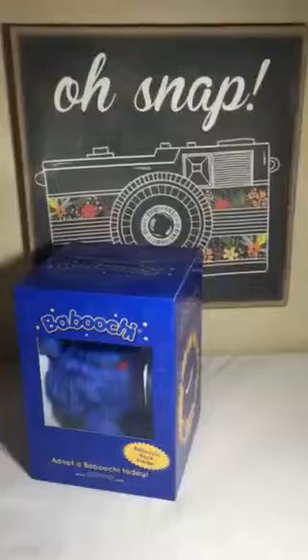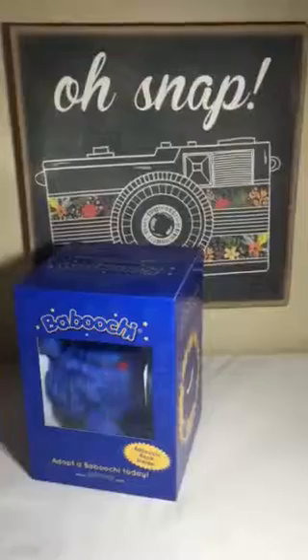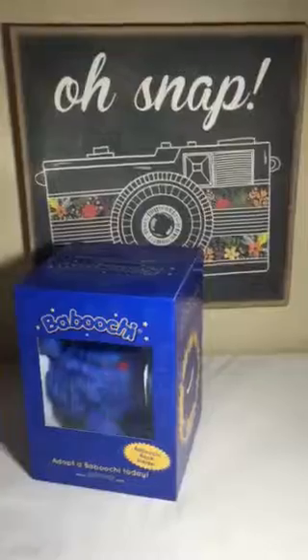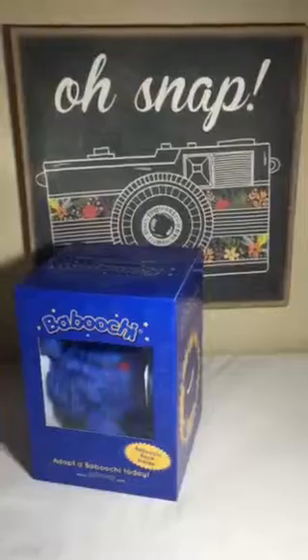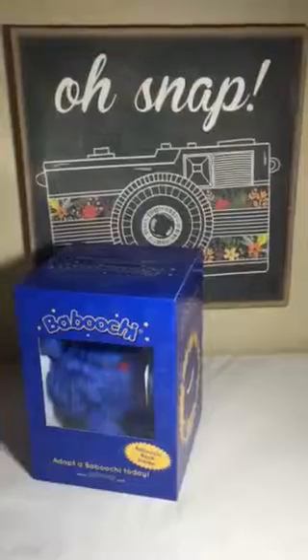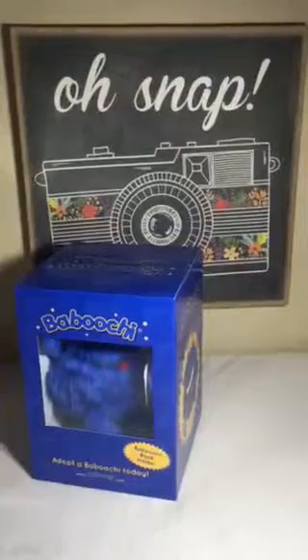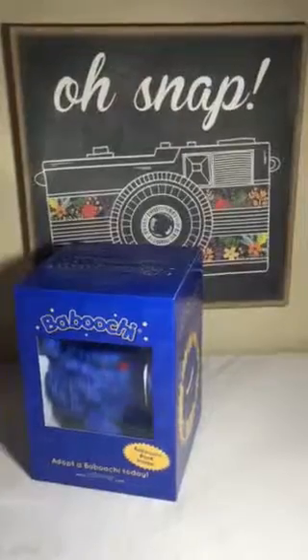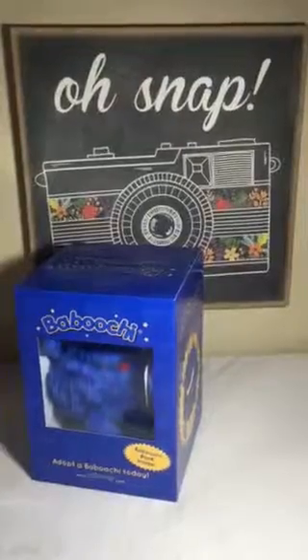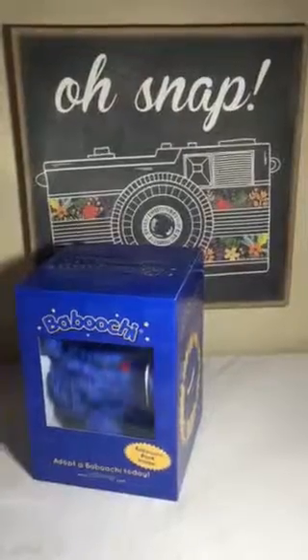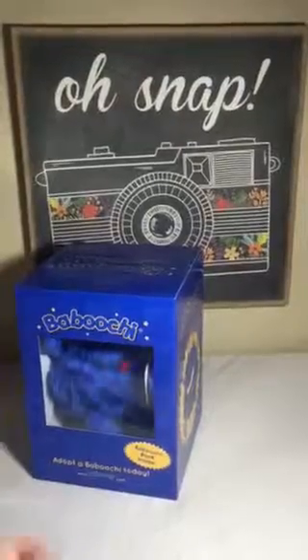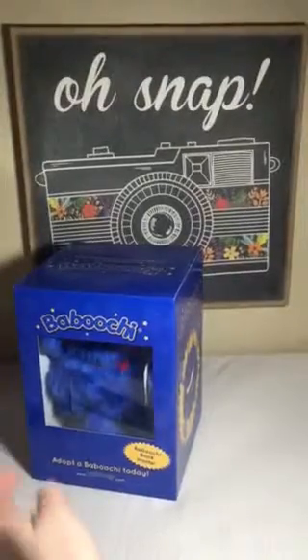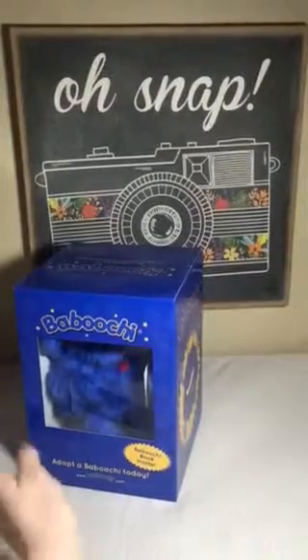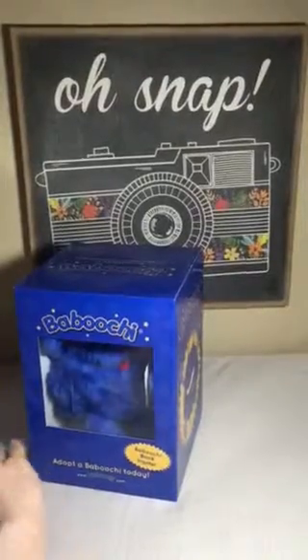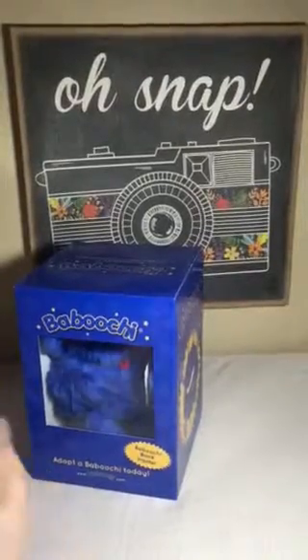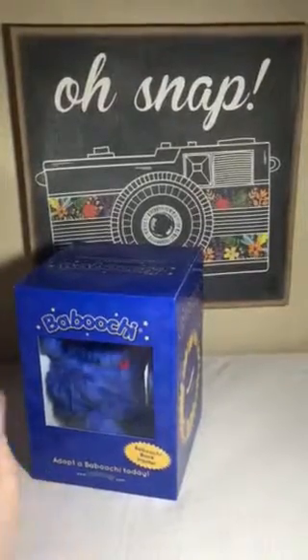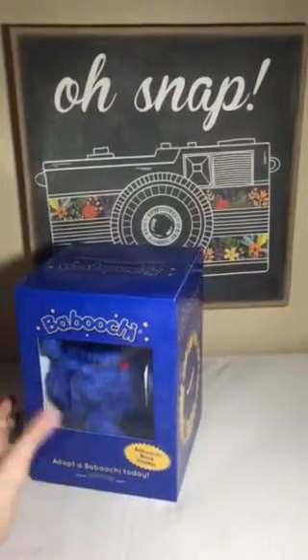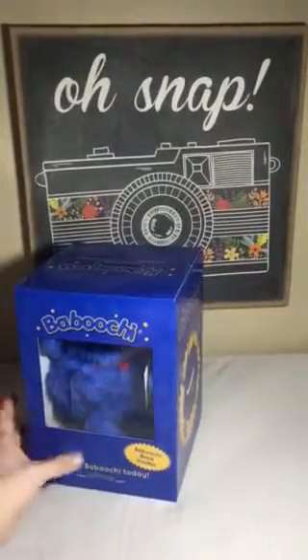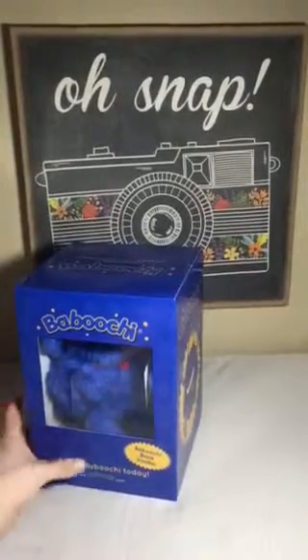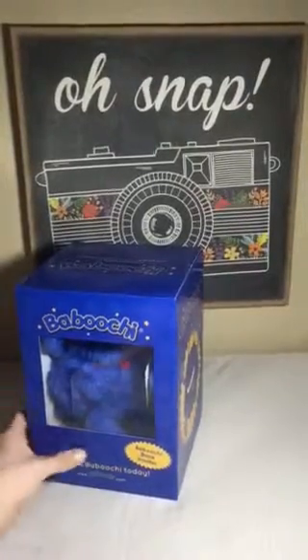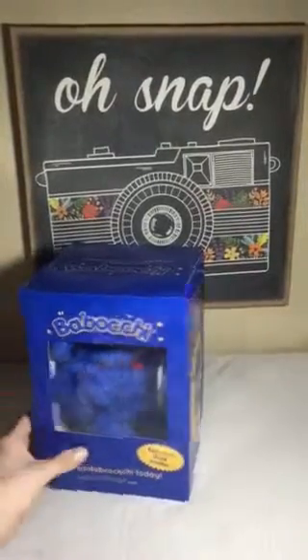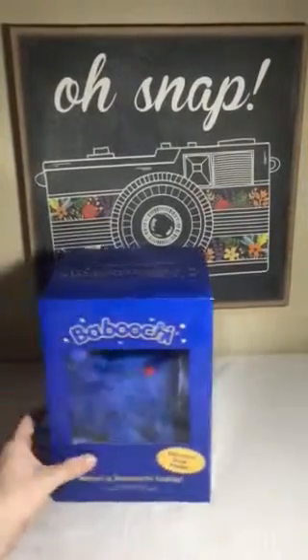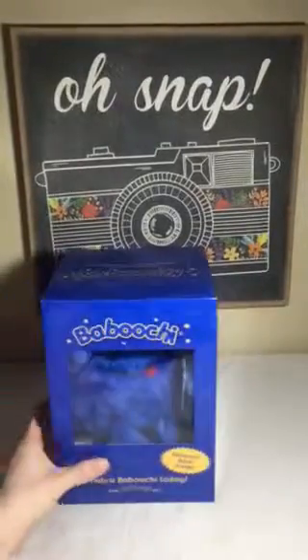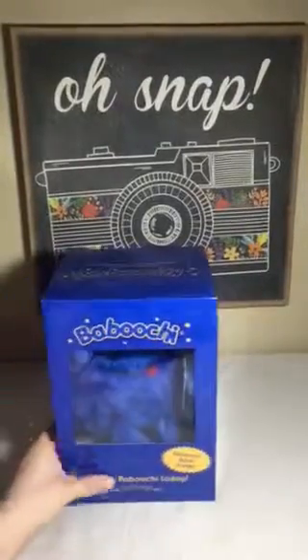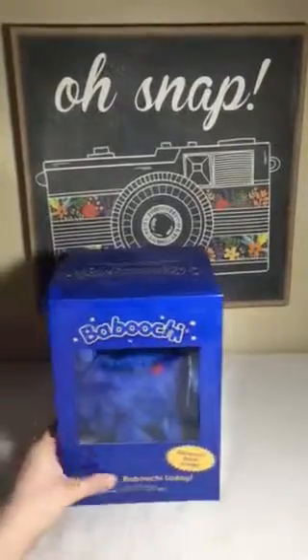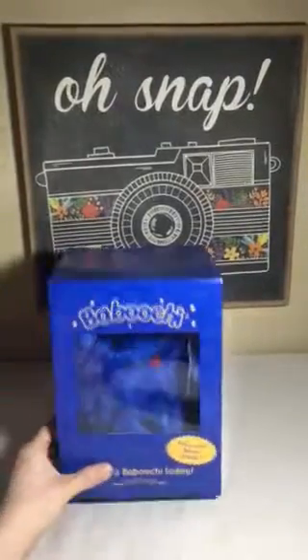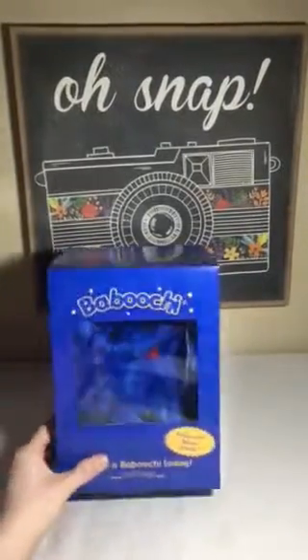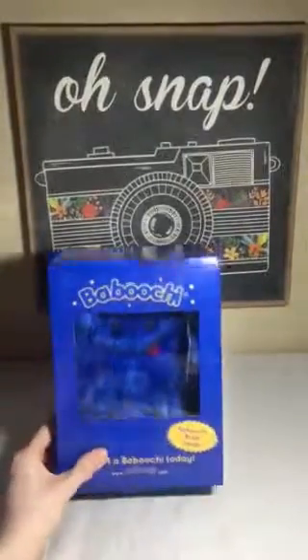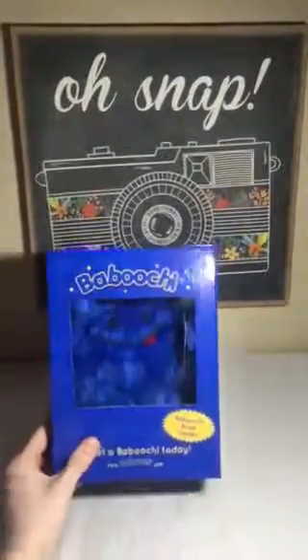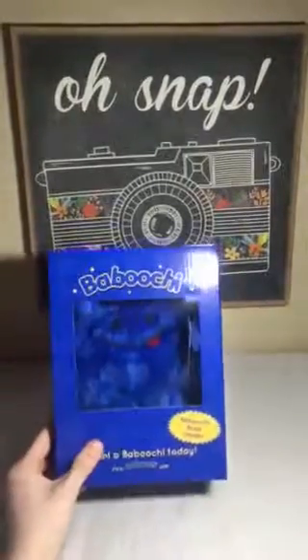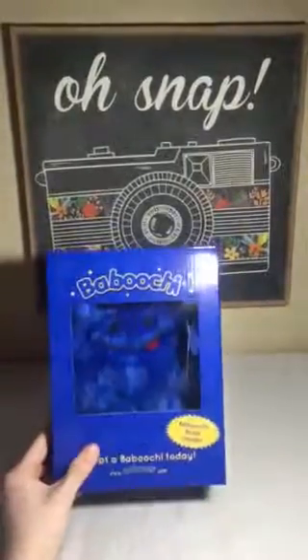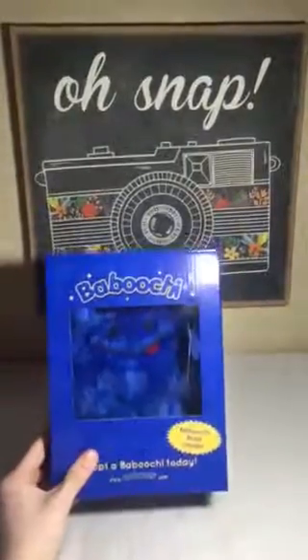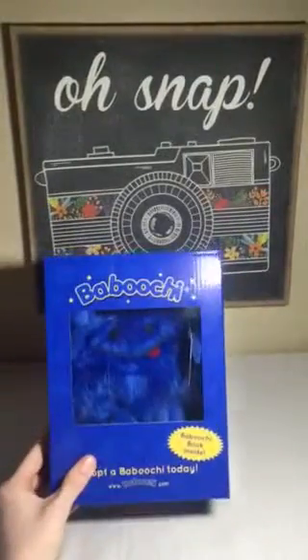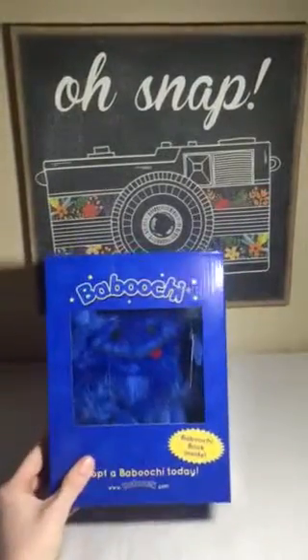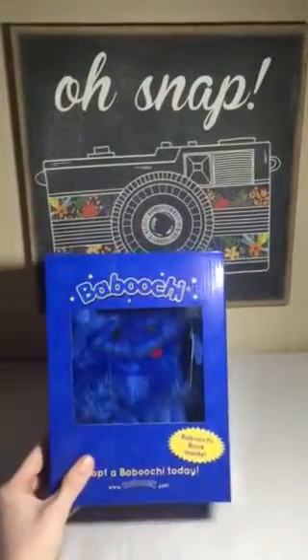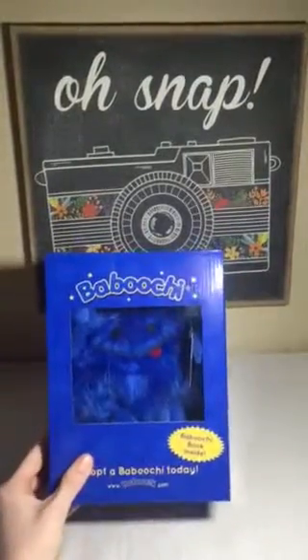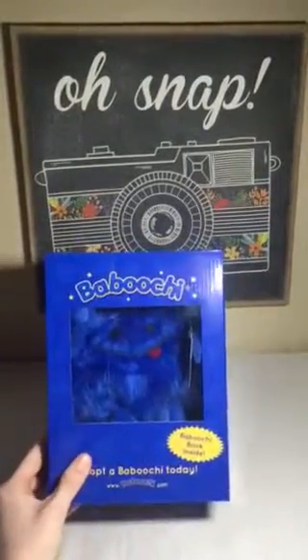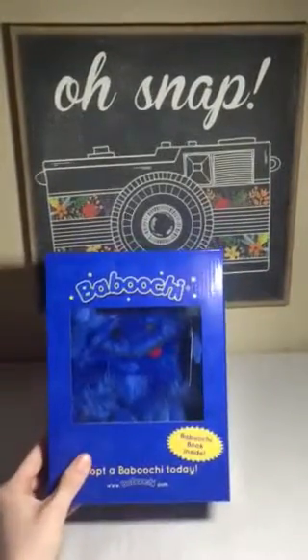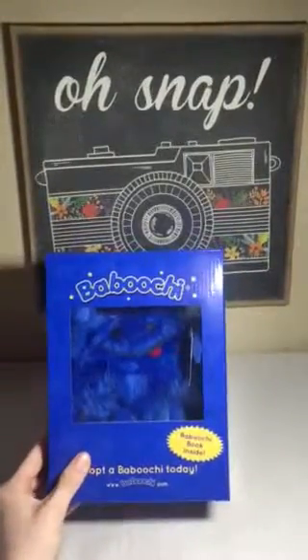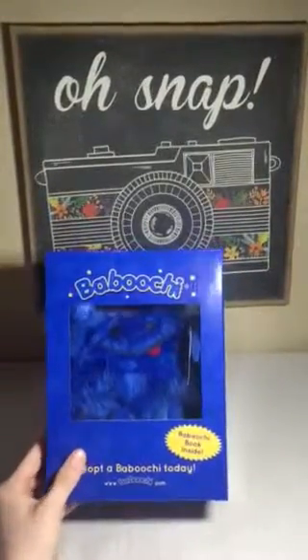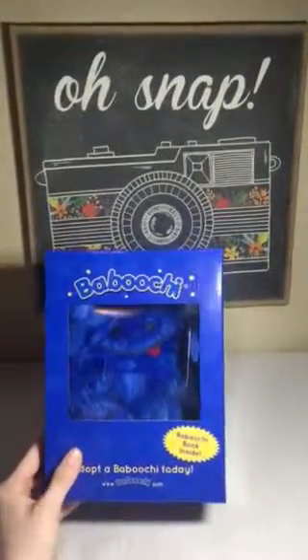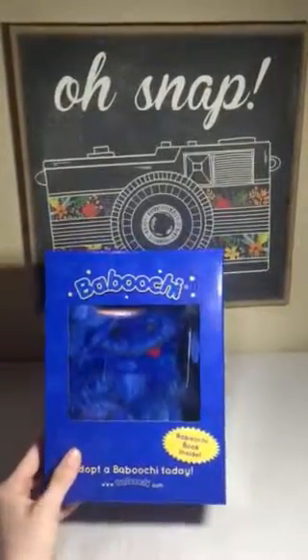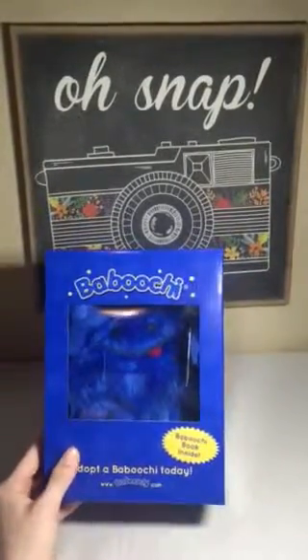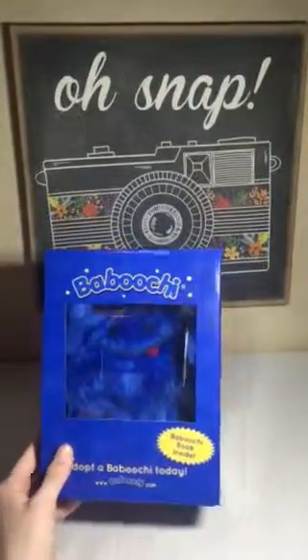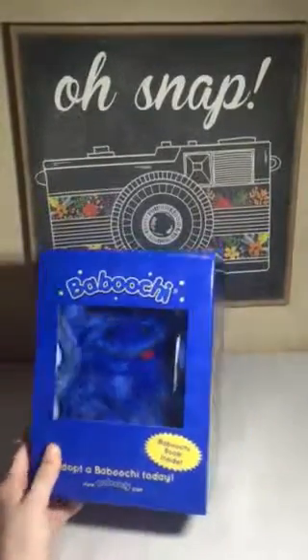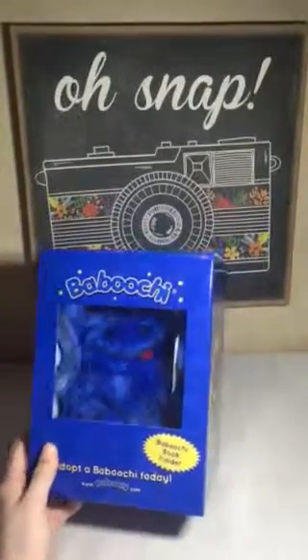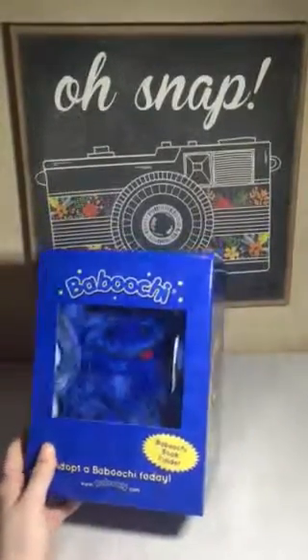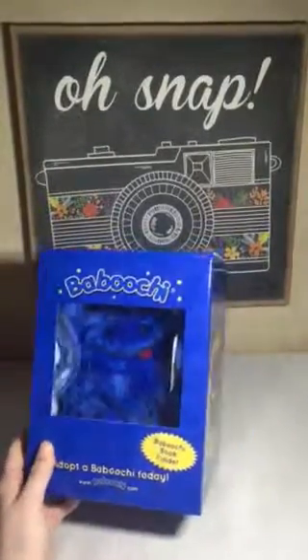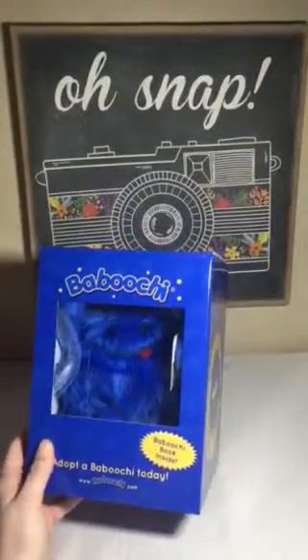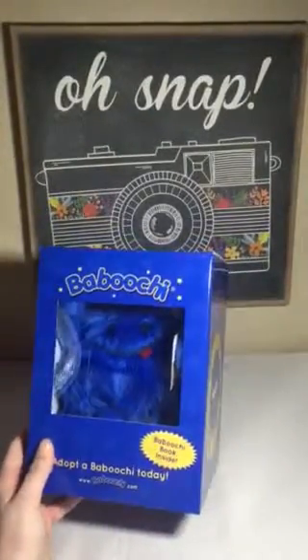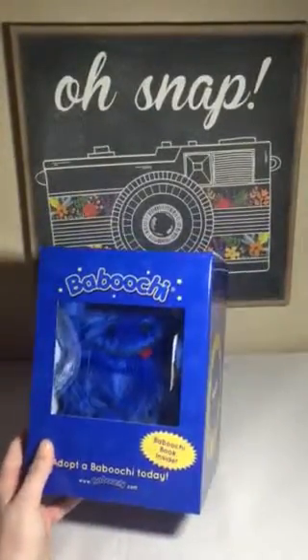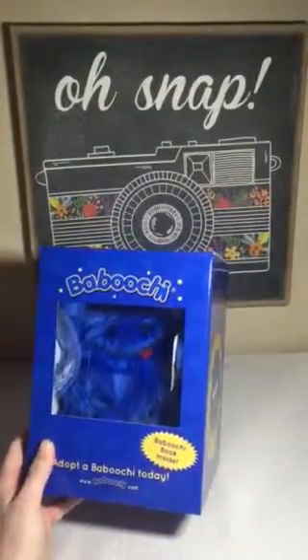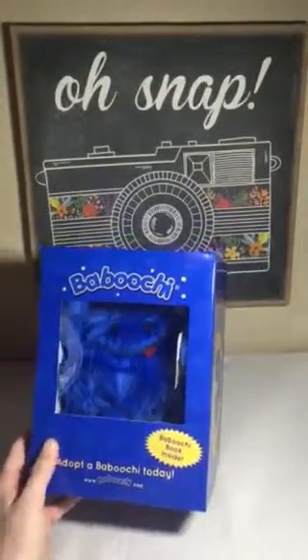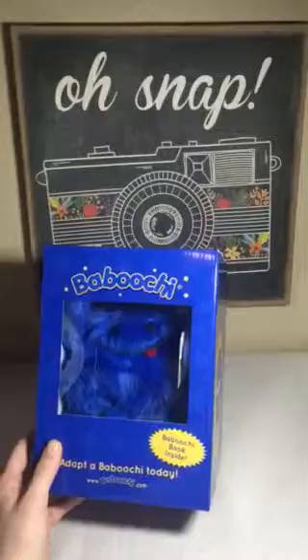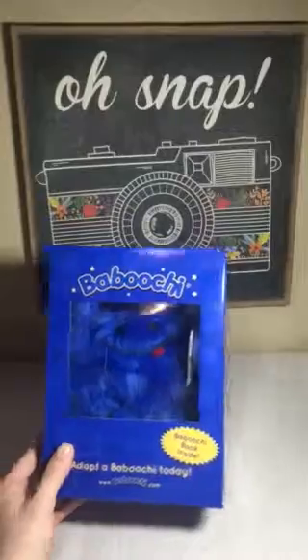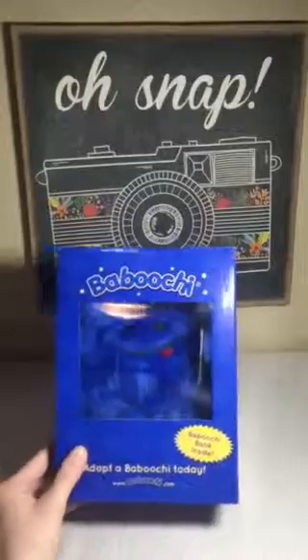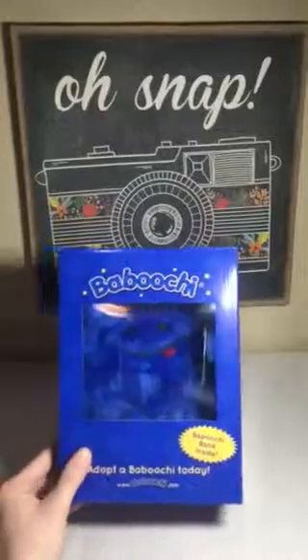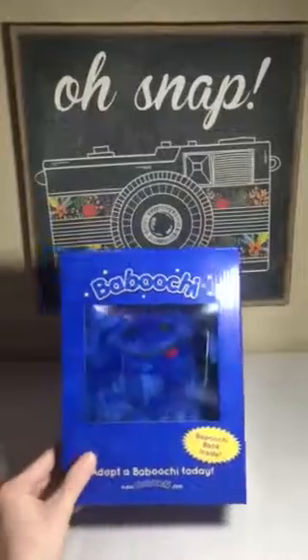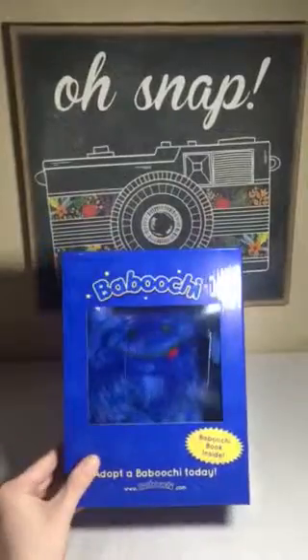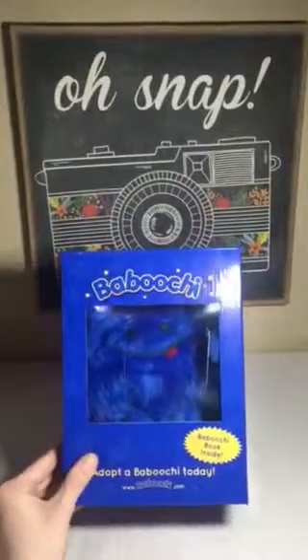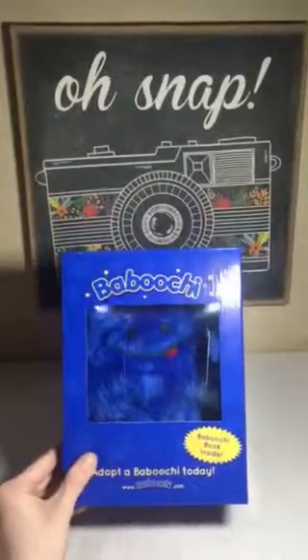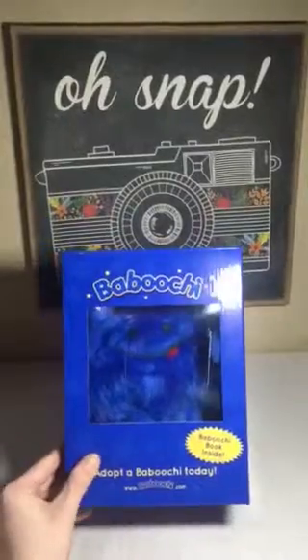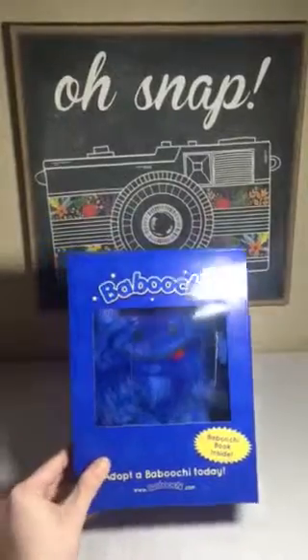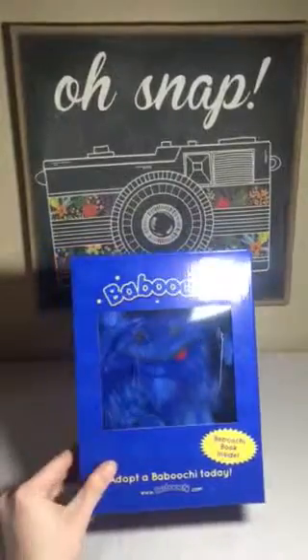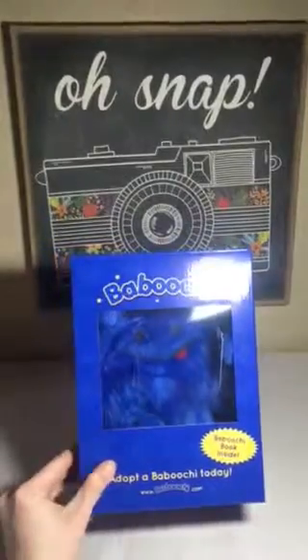Hi guys, it's Julie here. Today I'm going to be reviewing this Babuchi plush doll for boys and girls.